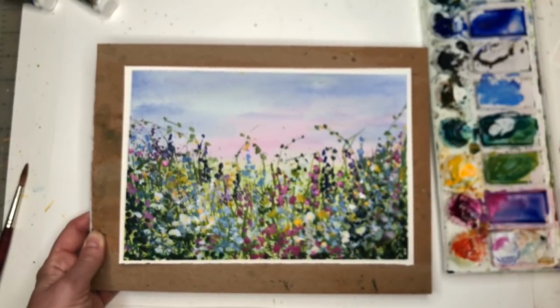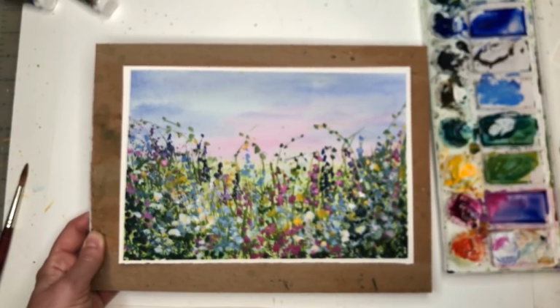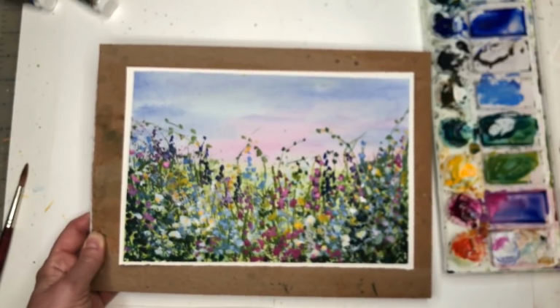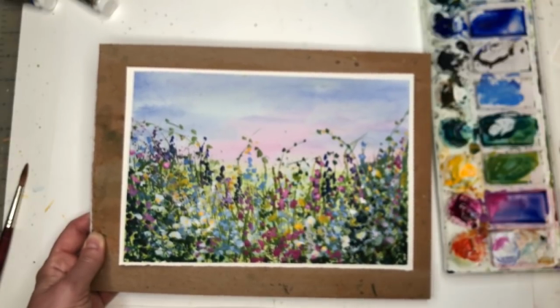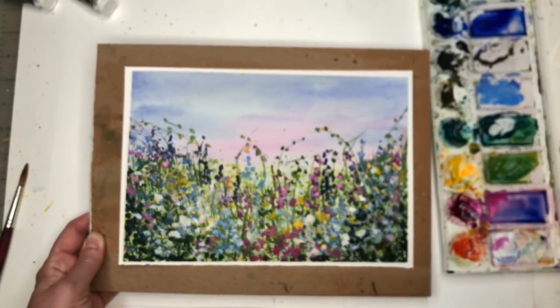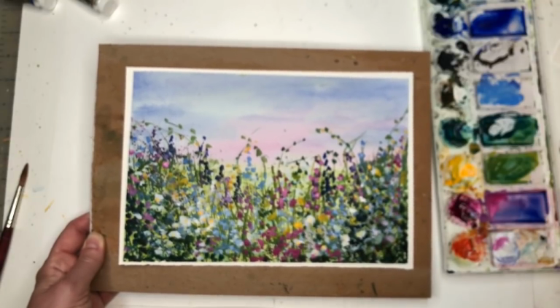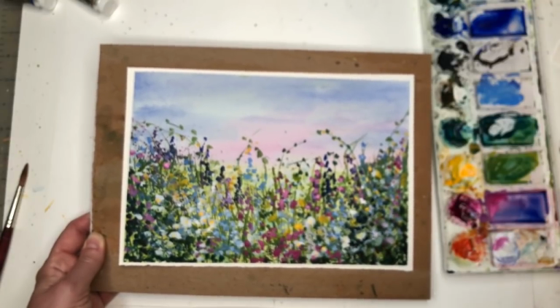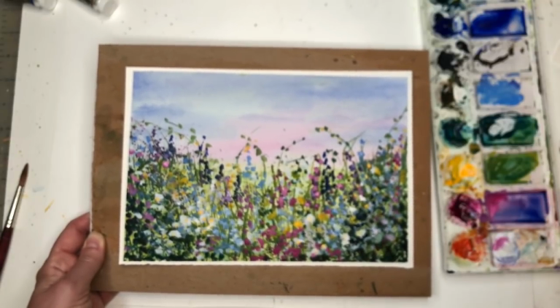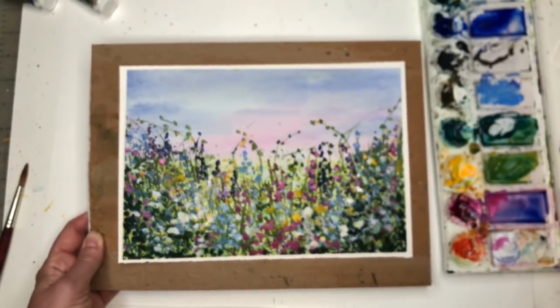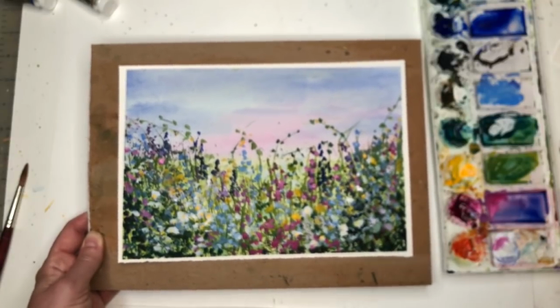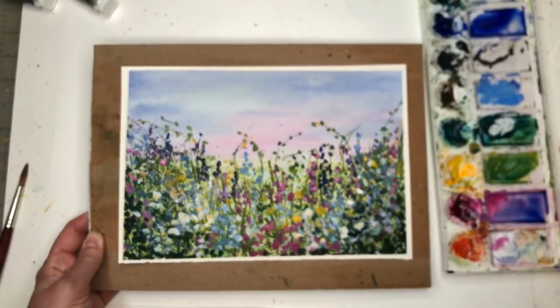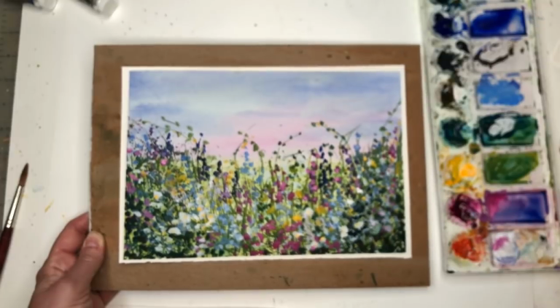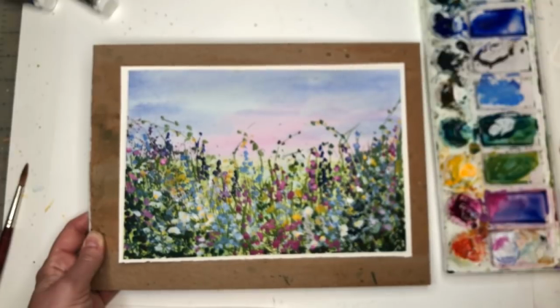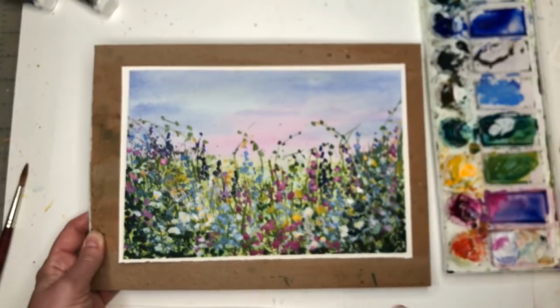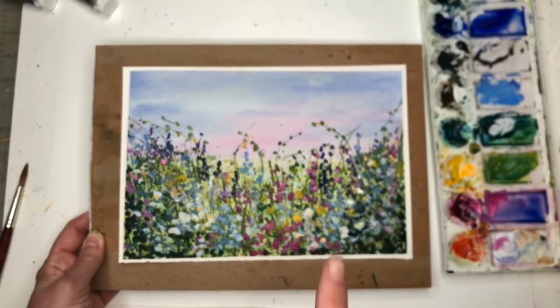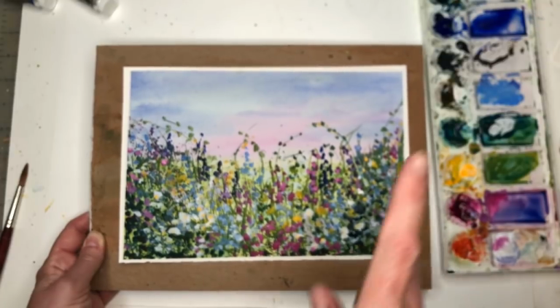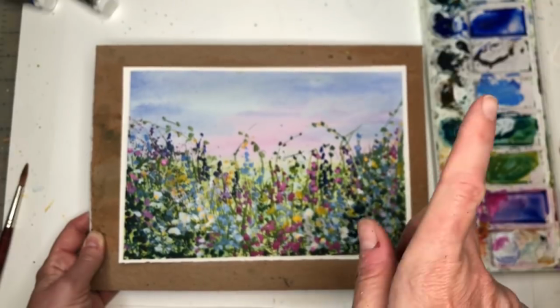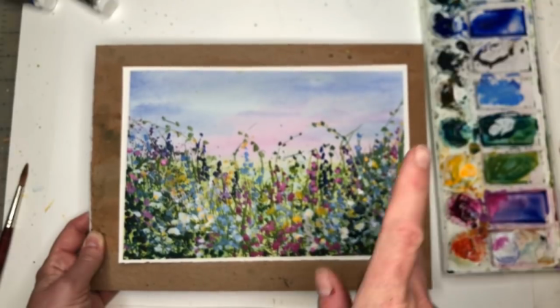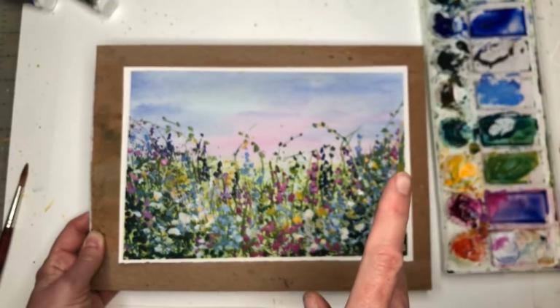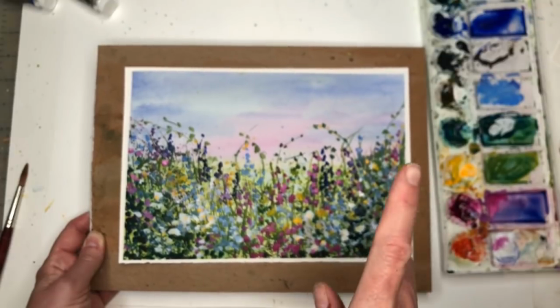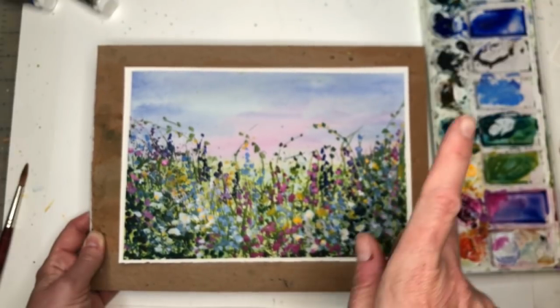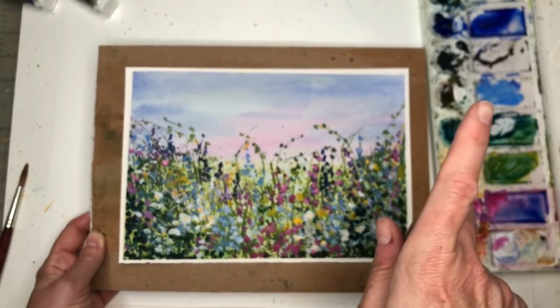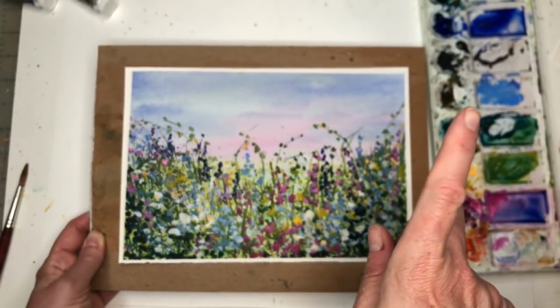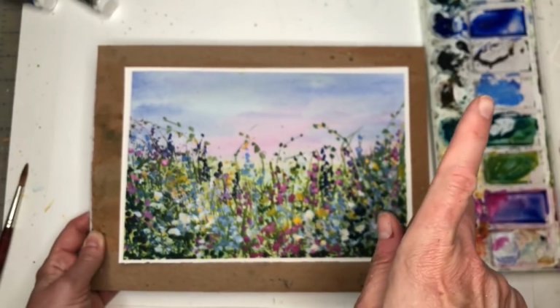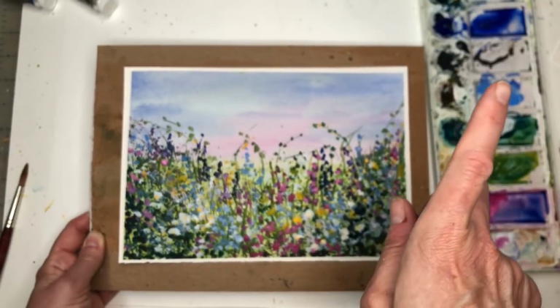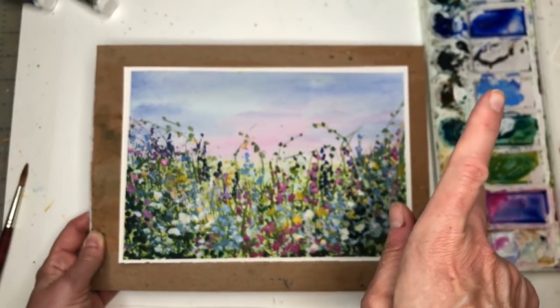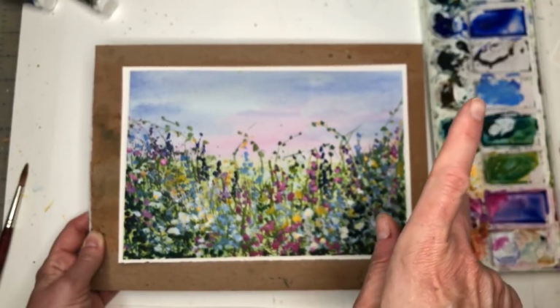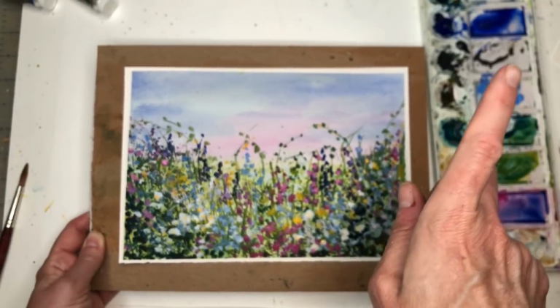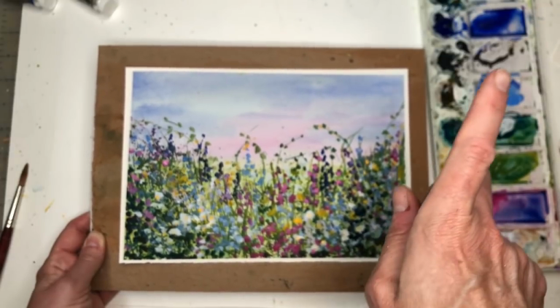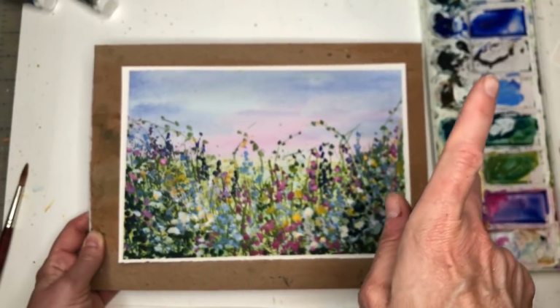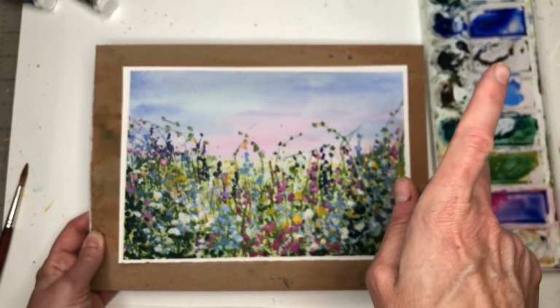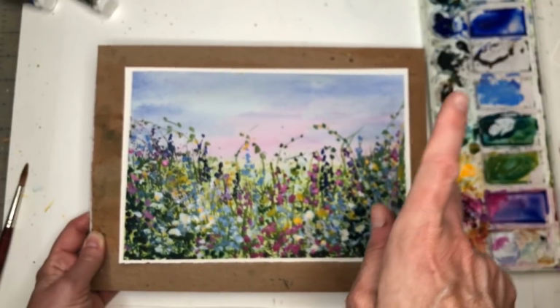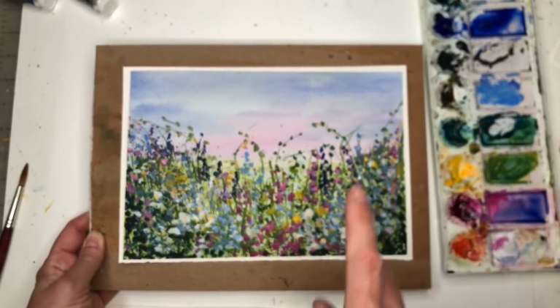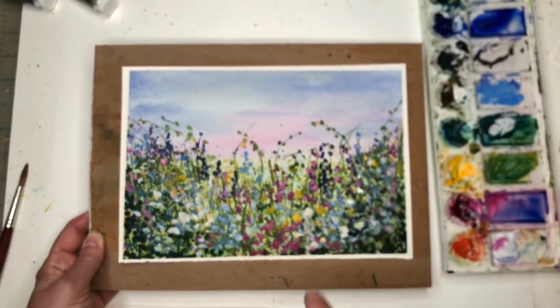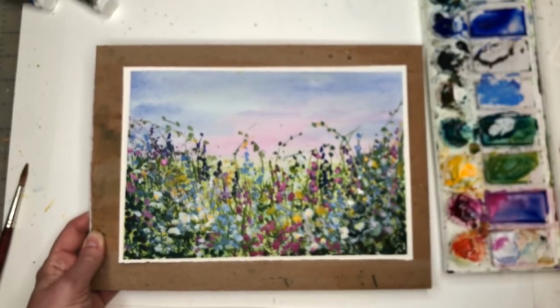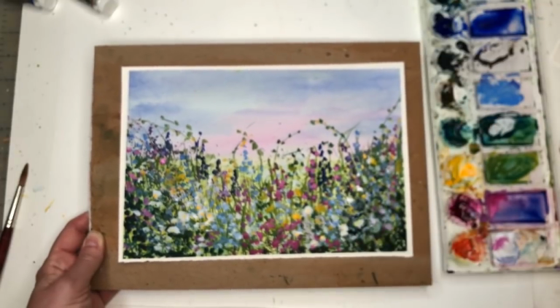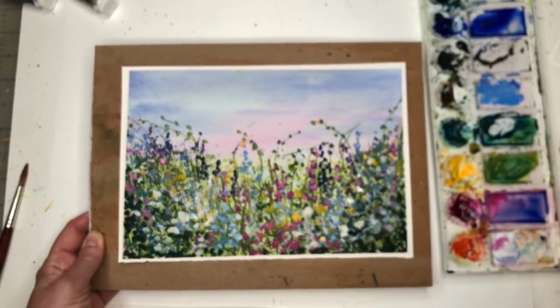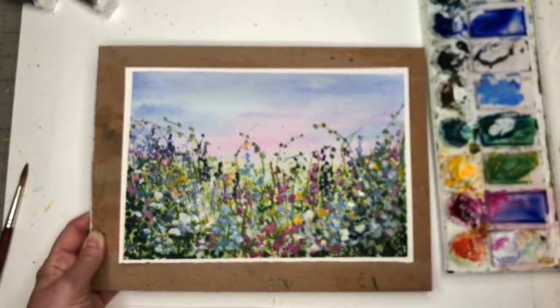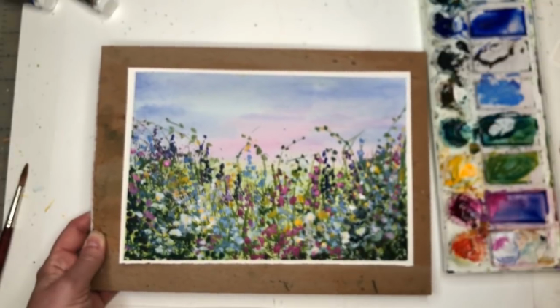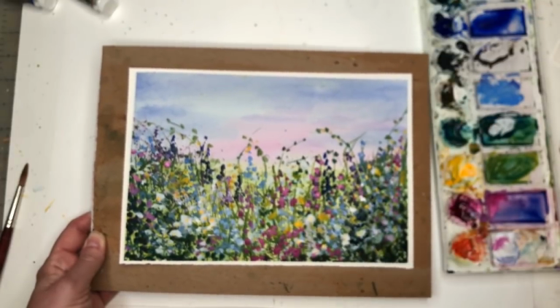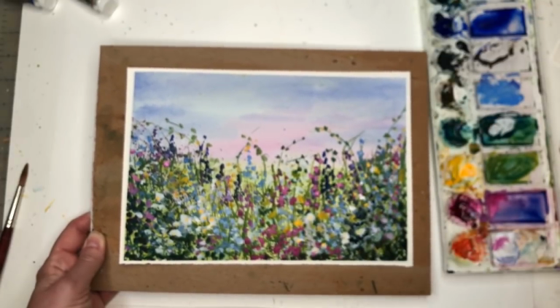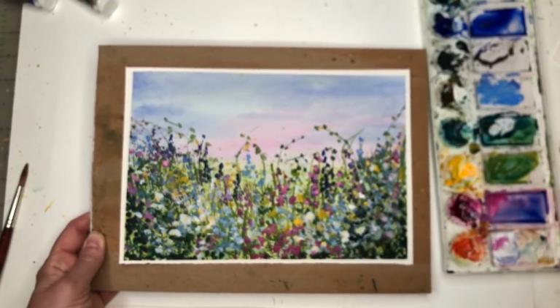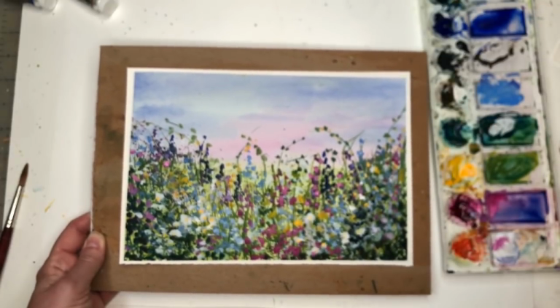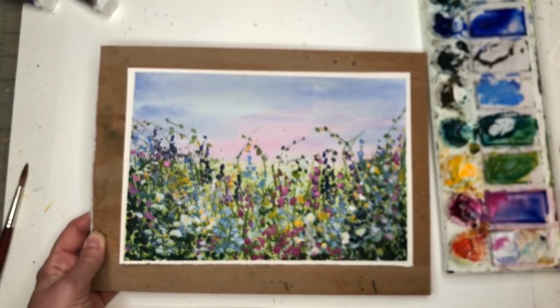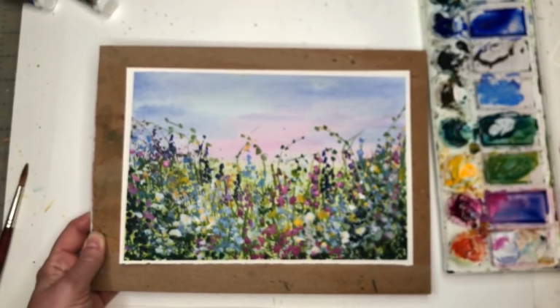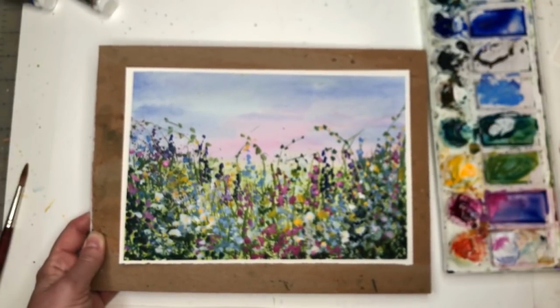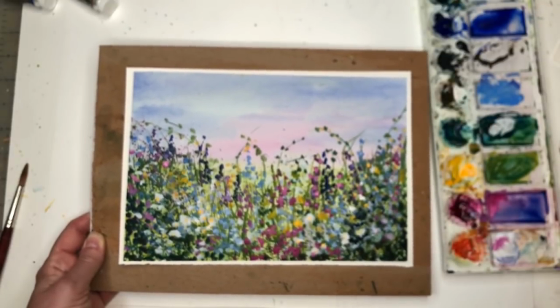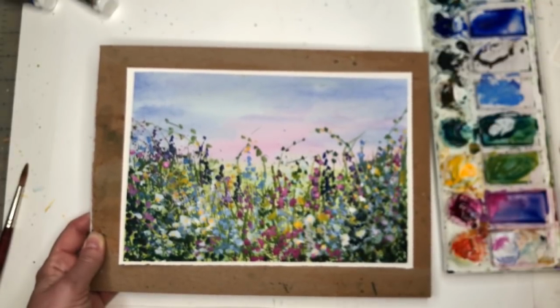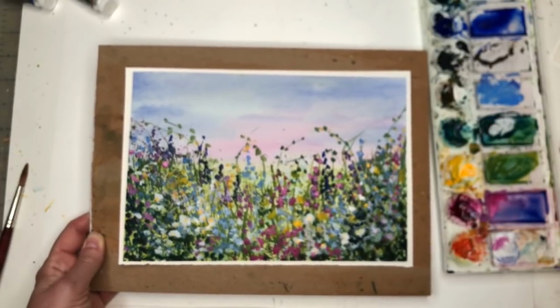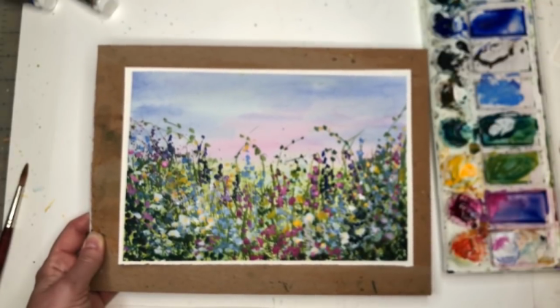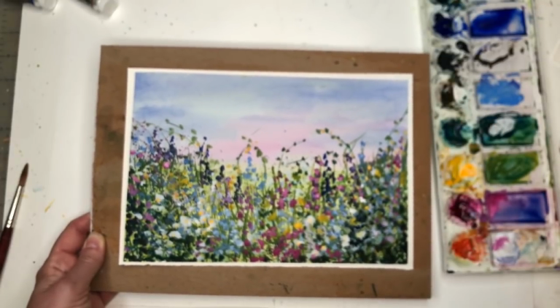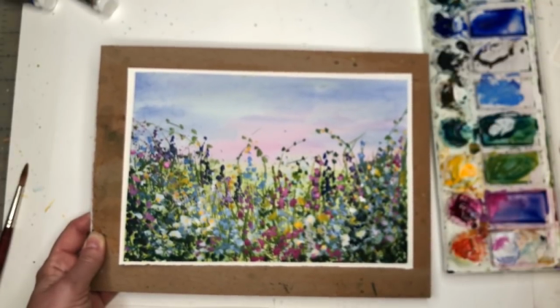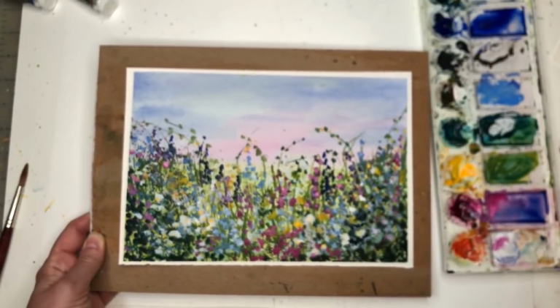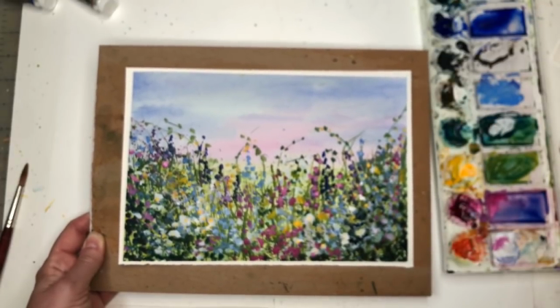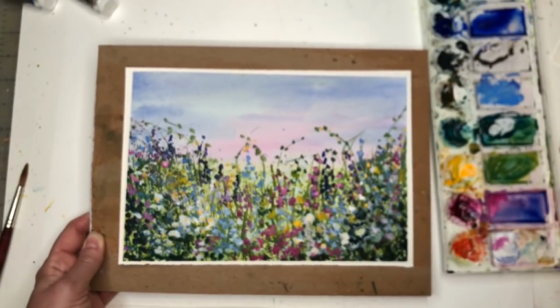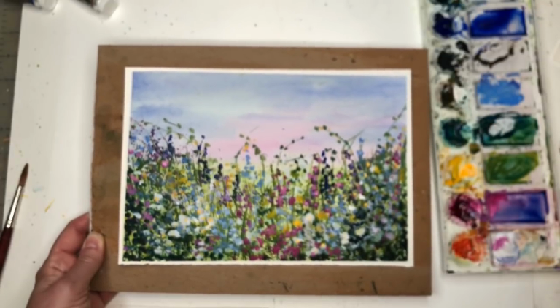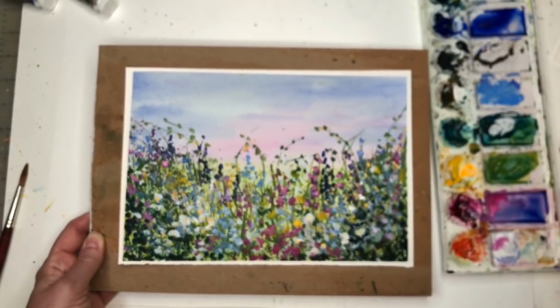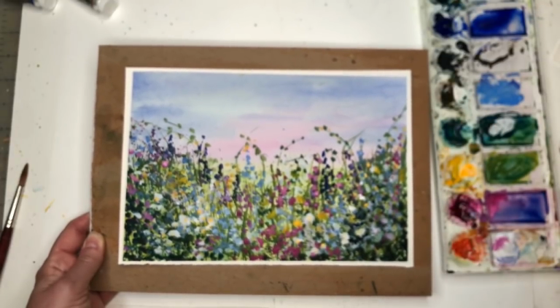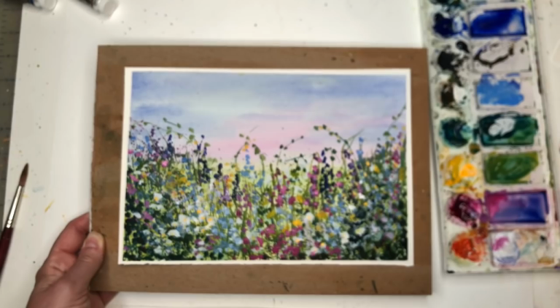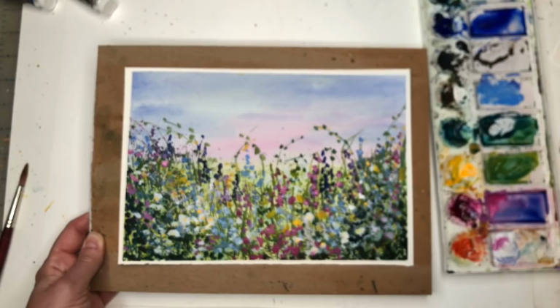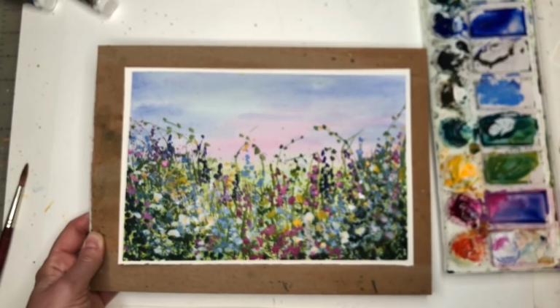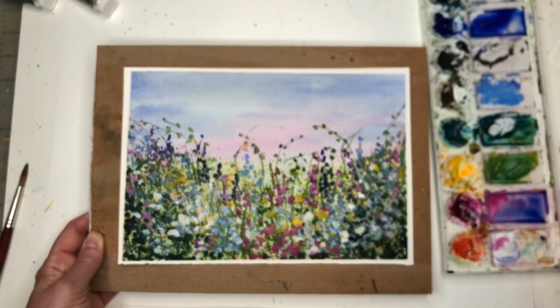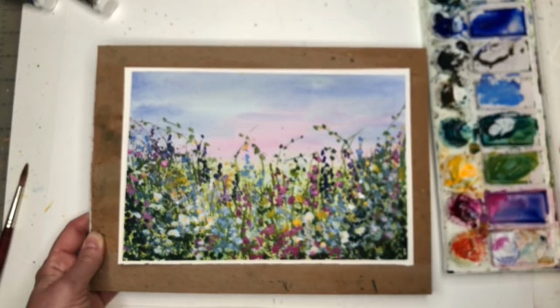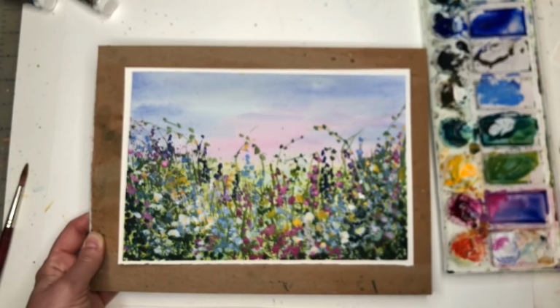So without further ado, you can check it up in here — you'll see a little pop-up in a second. Let's get started.